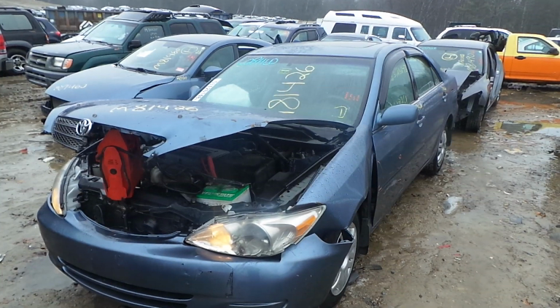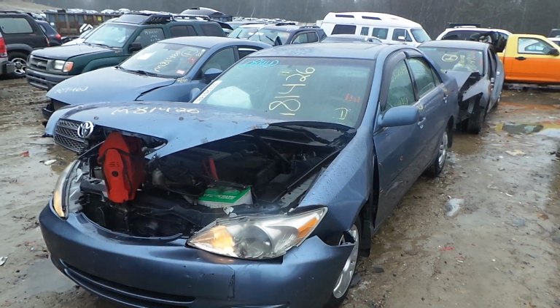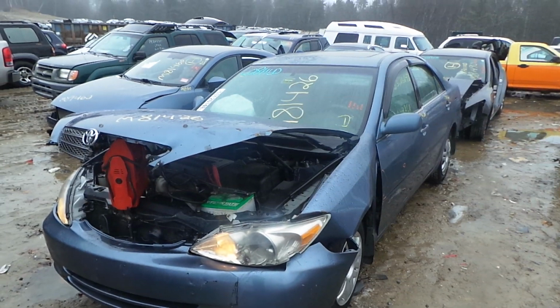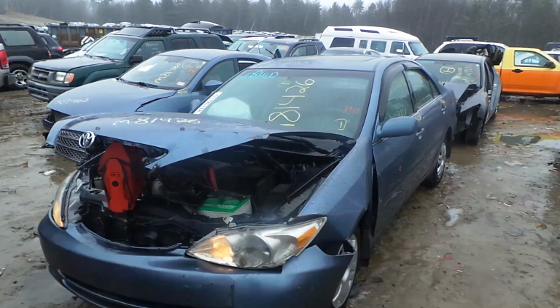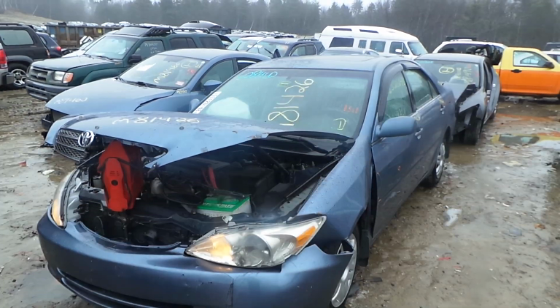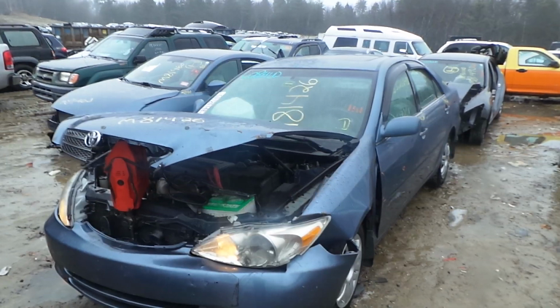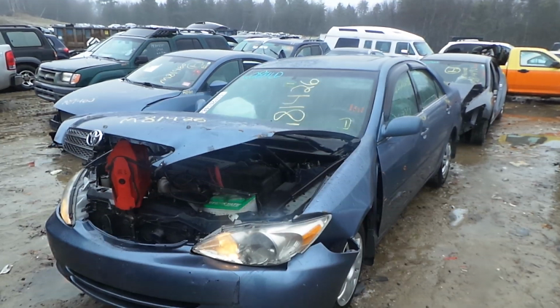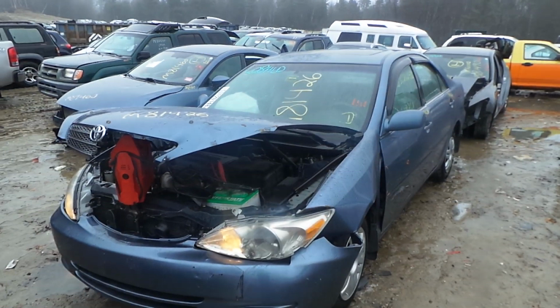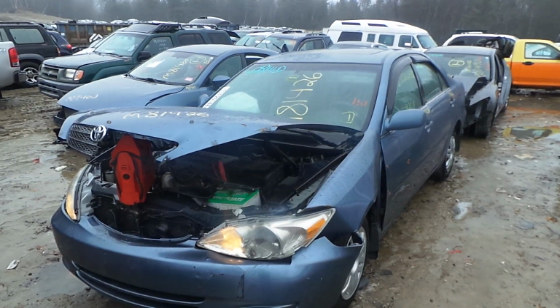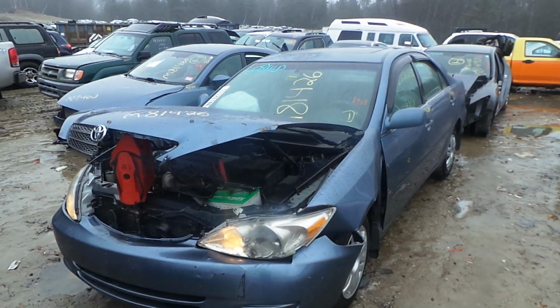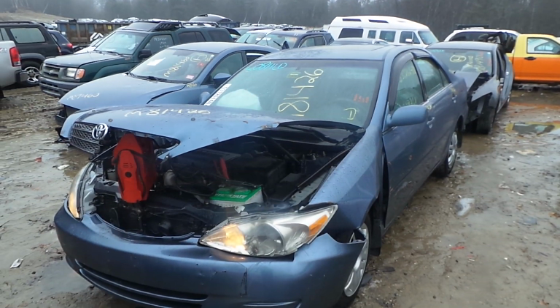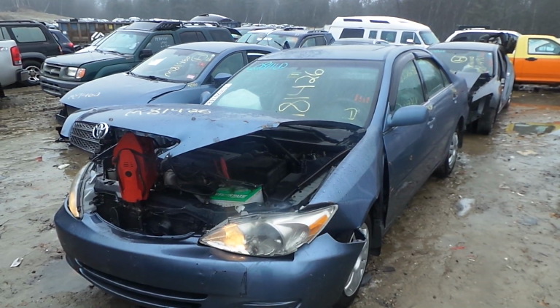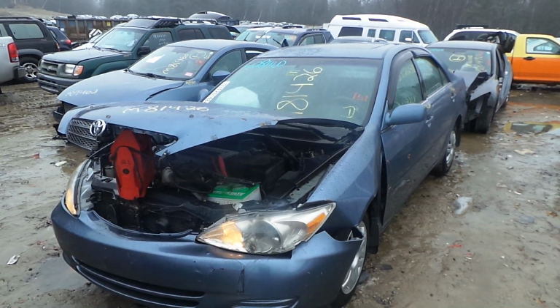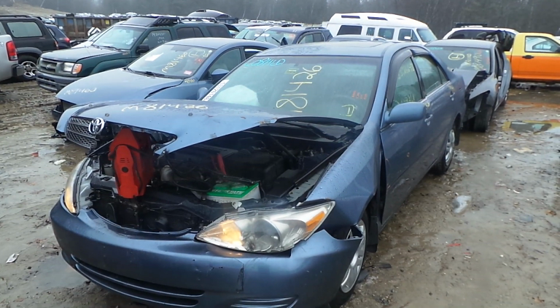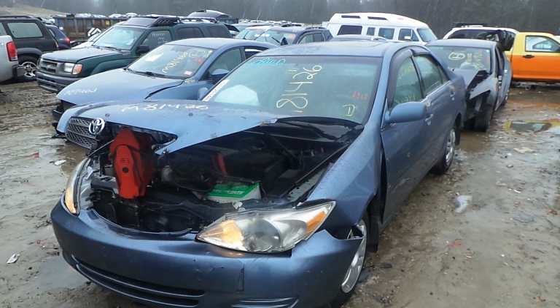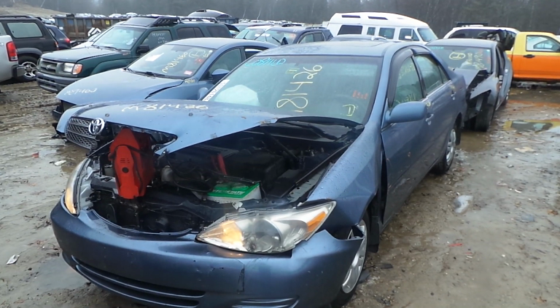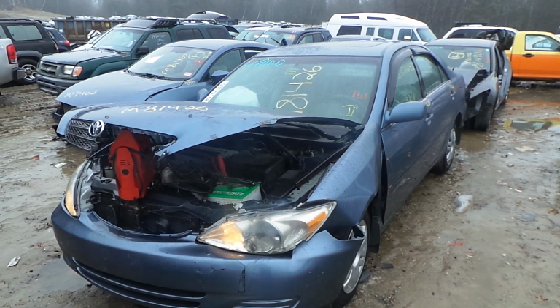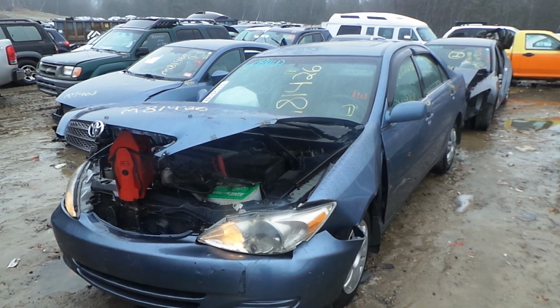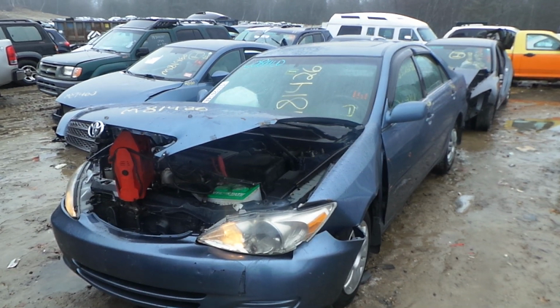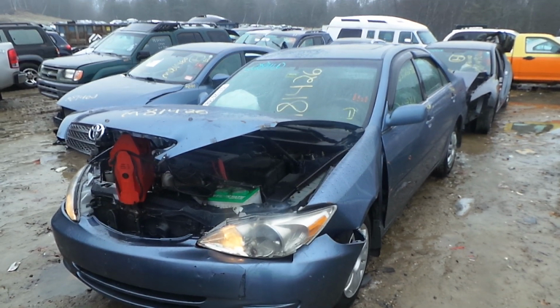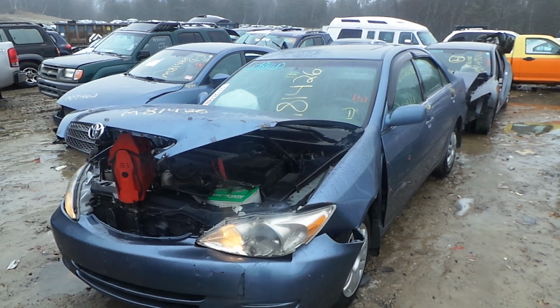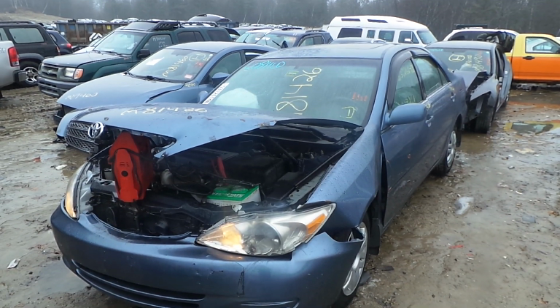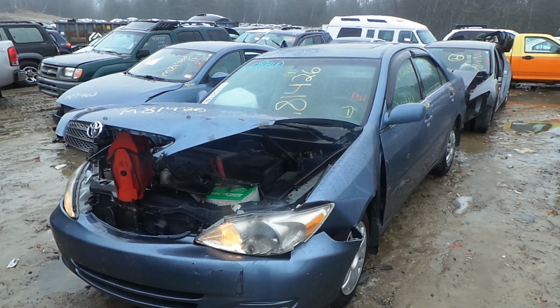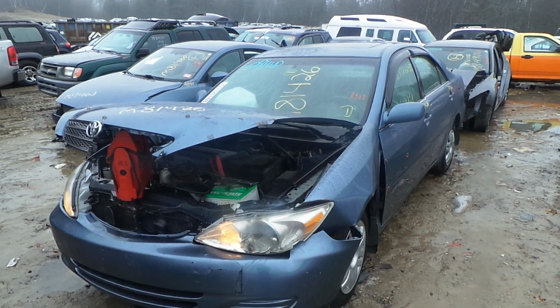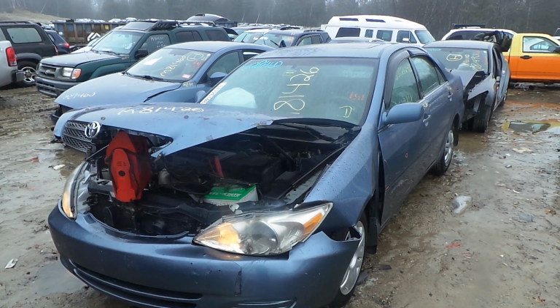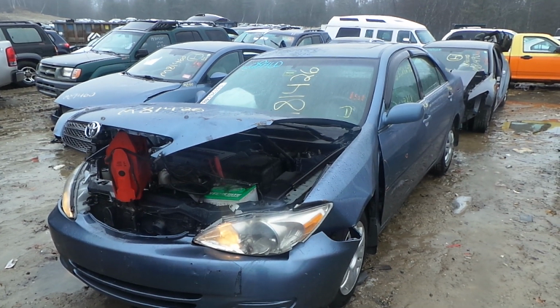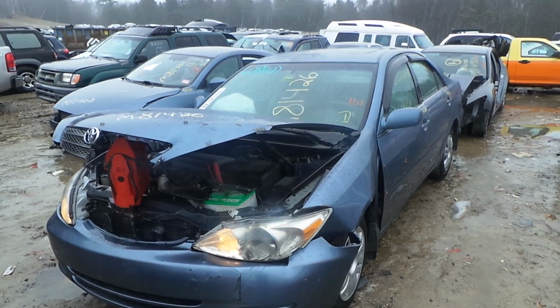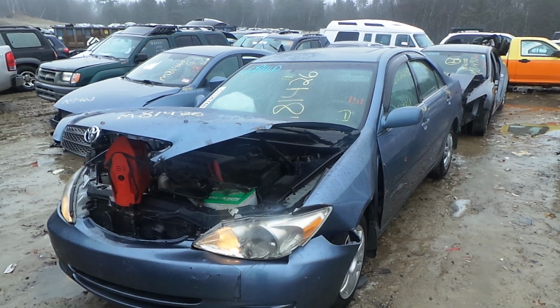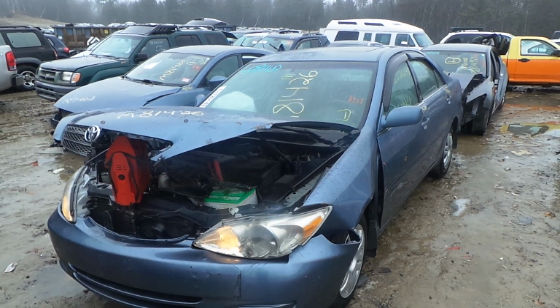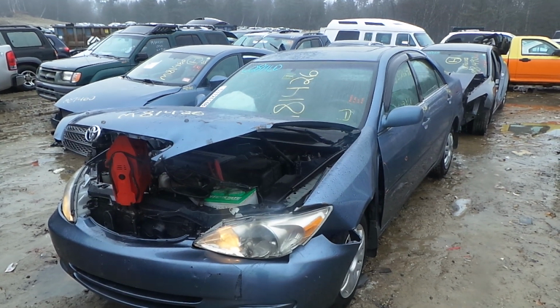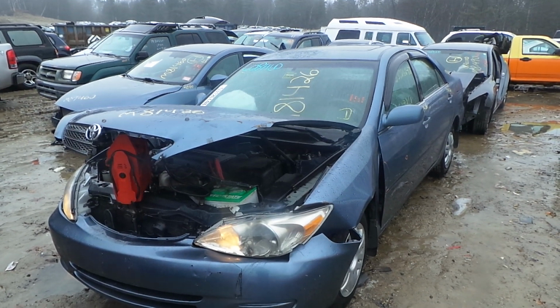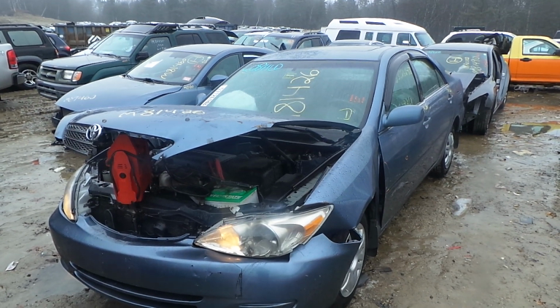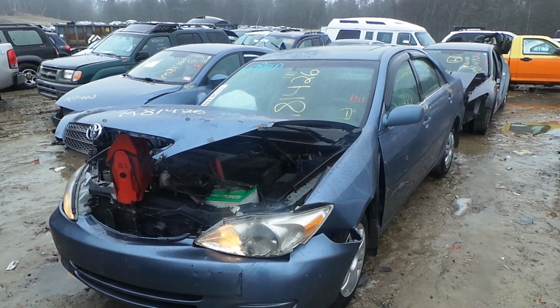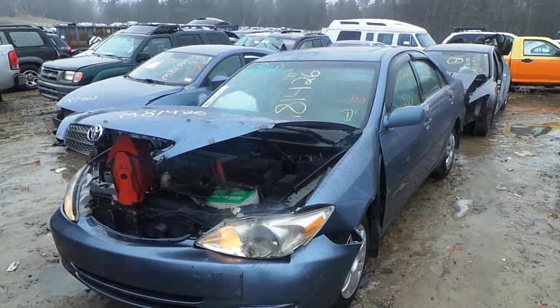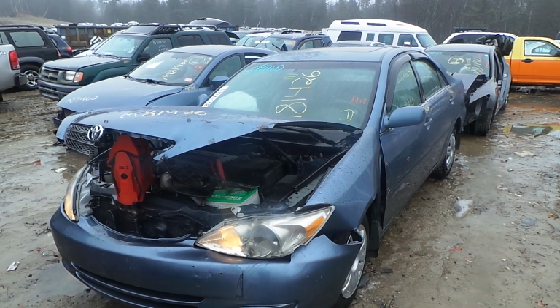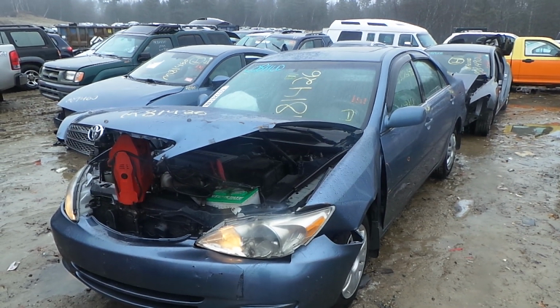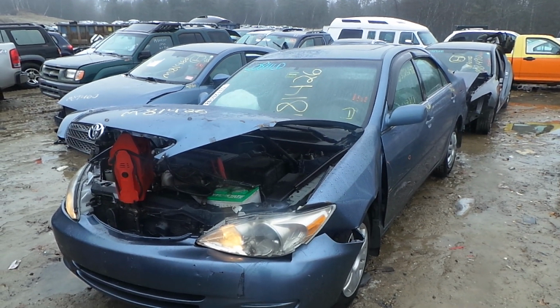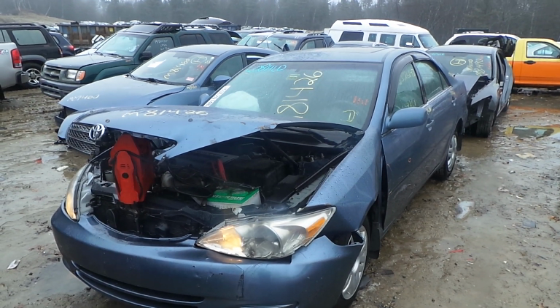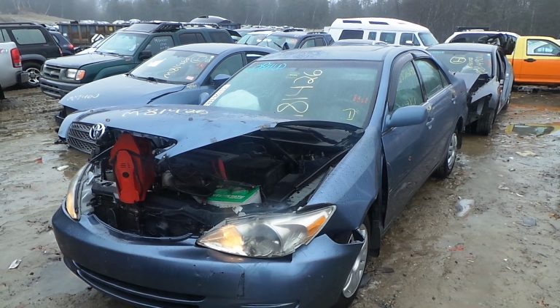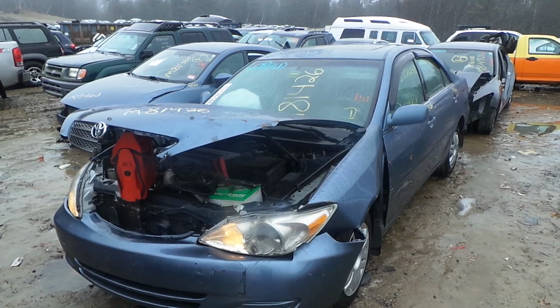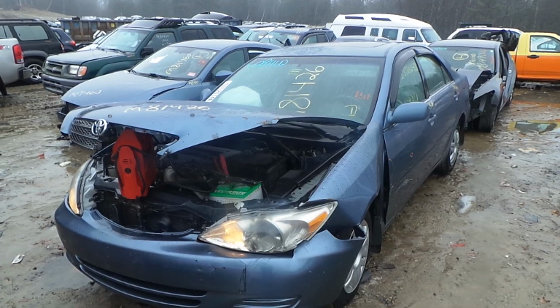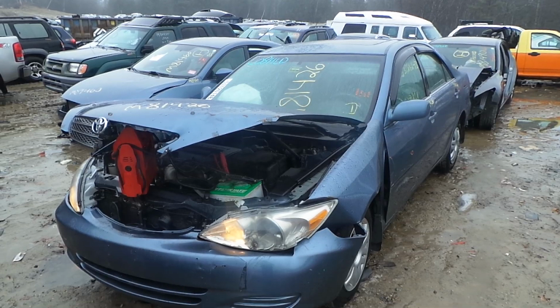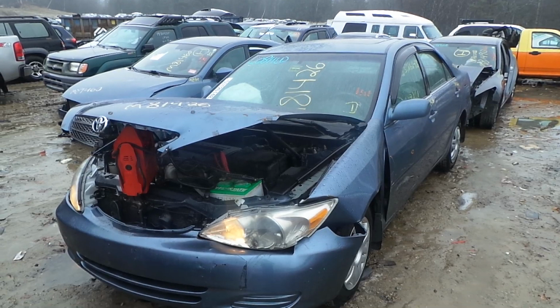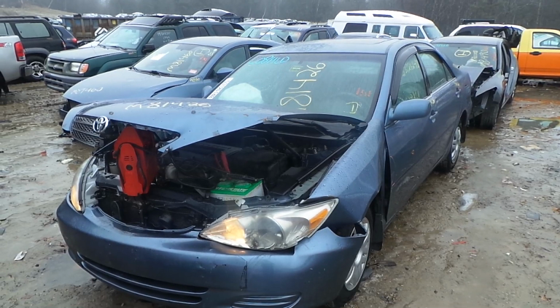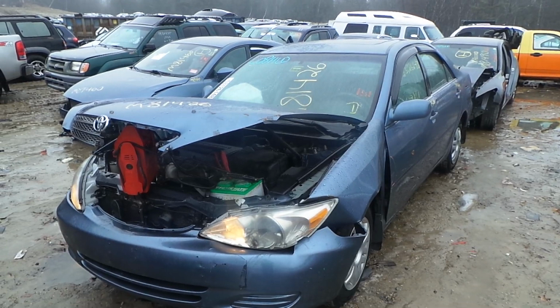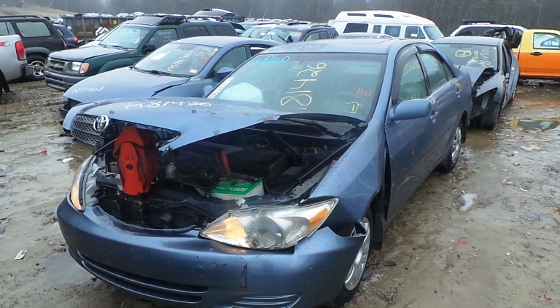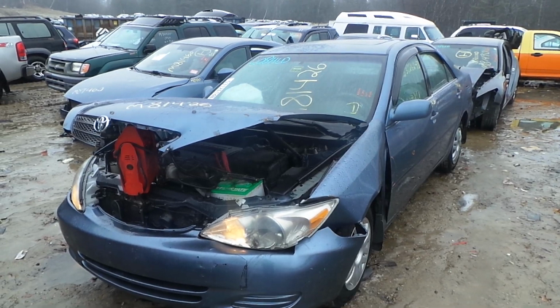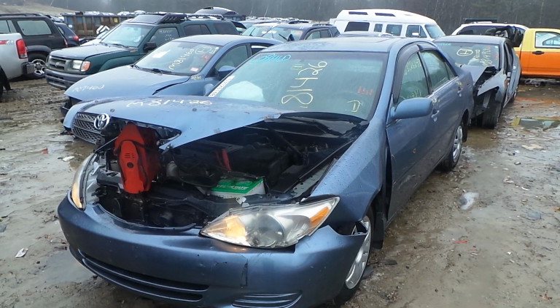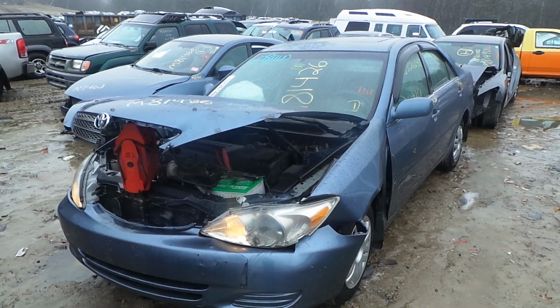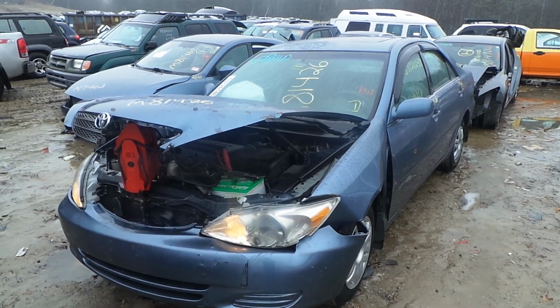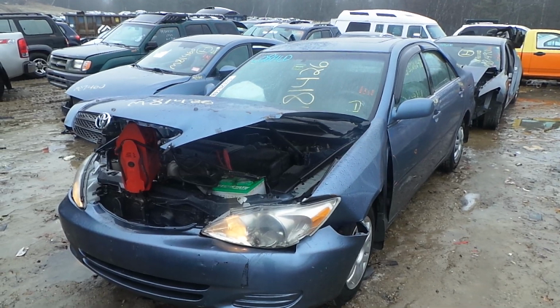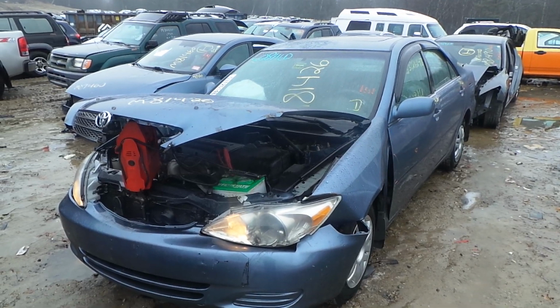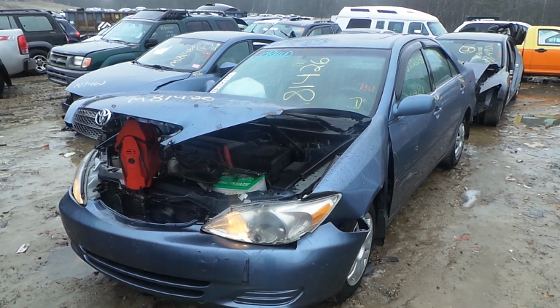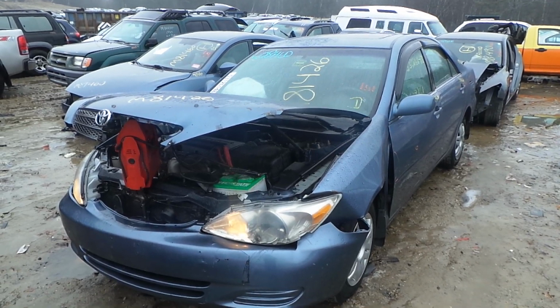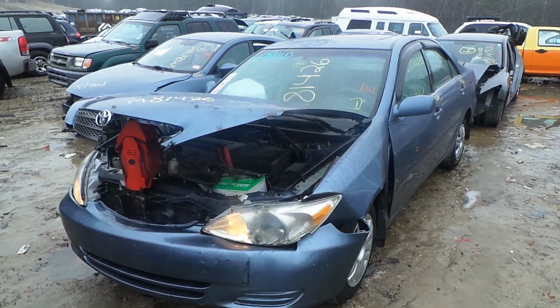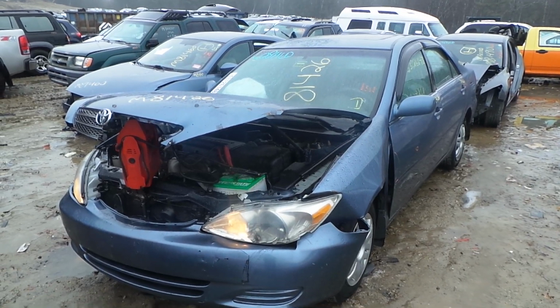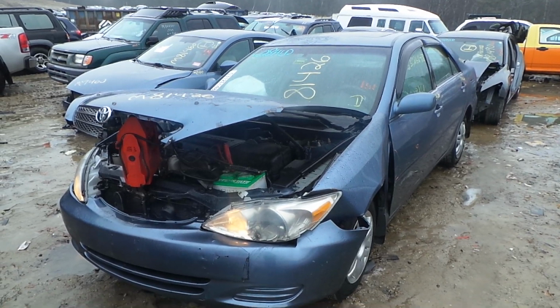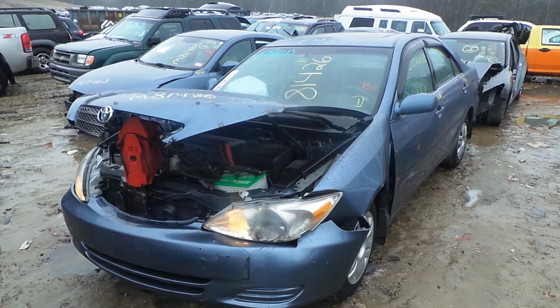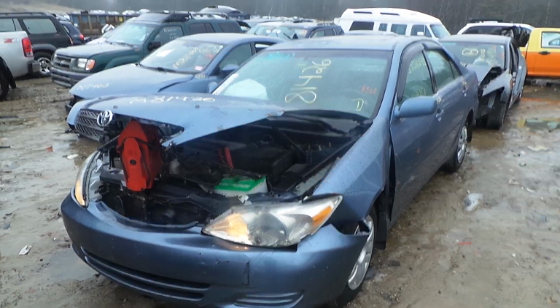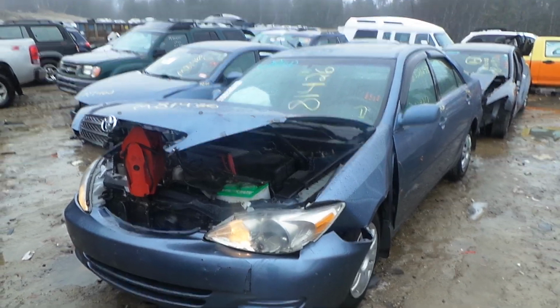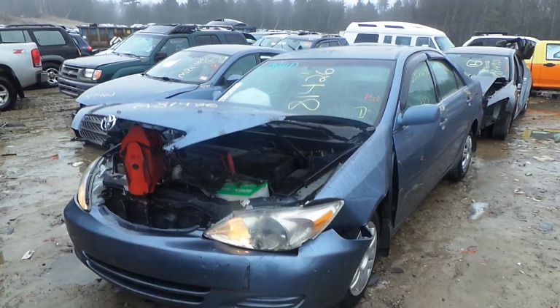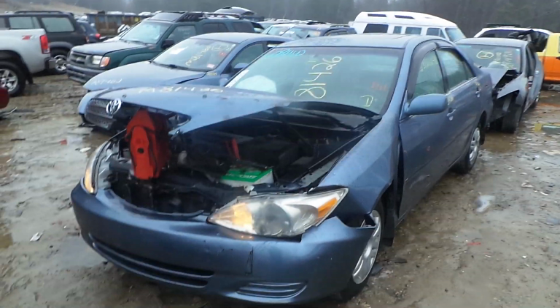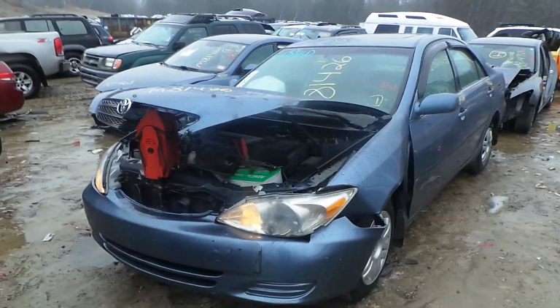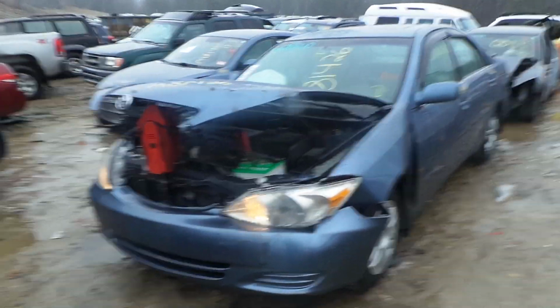Hi, it's Kyle with New England Auto and Truck Recyclers. Today we're parting out an 02 Toyota Camry. Stock number is M81426.